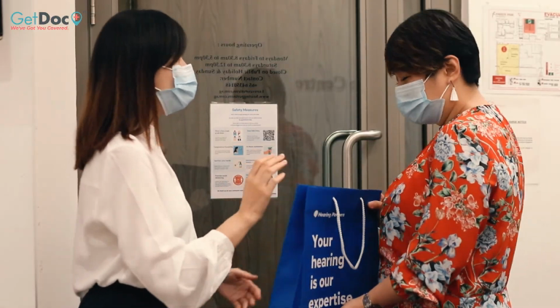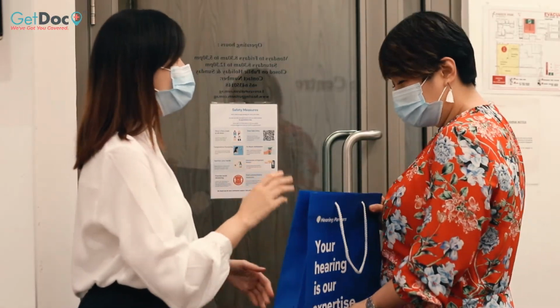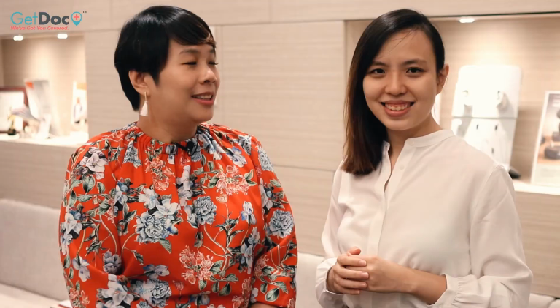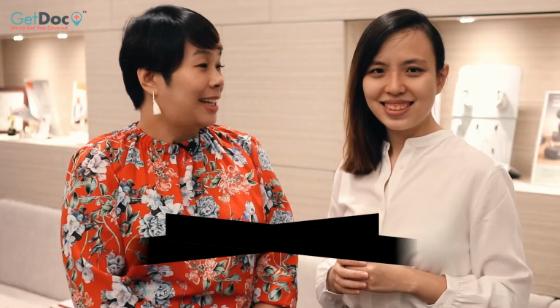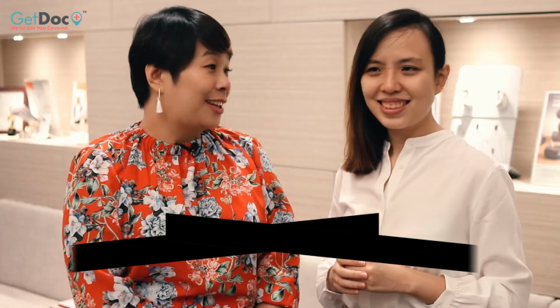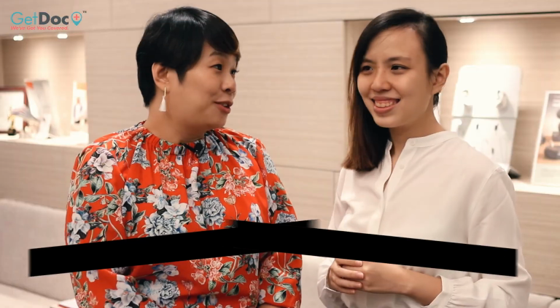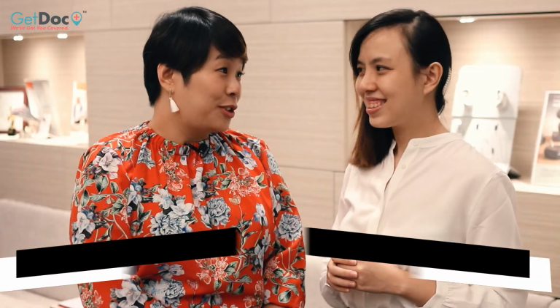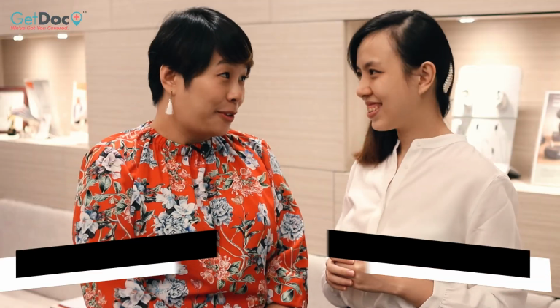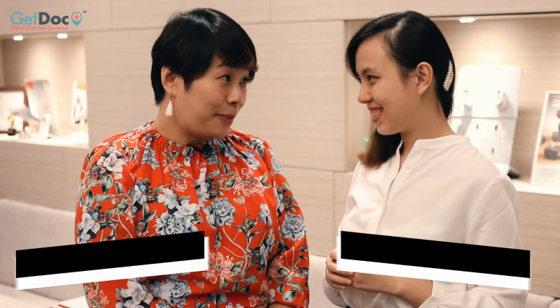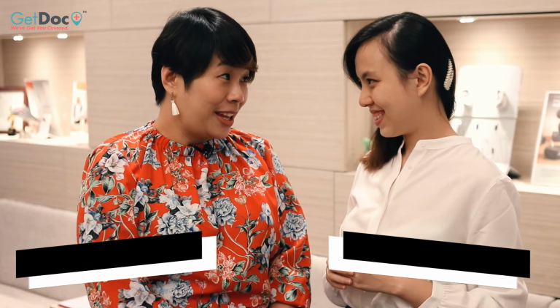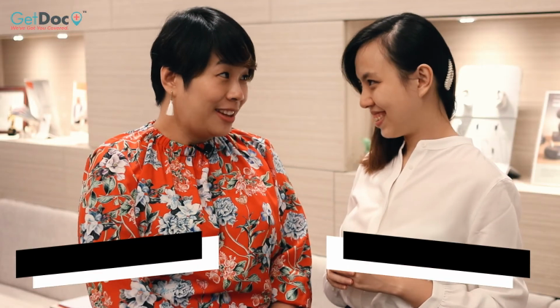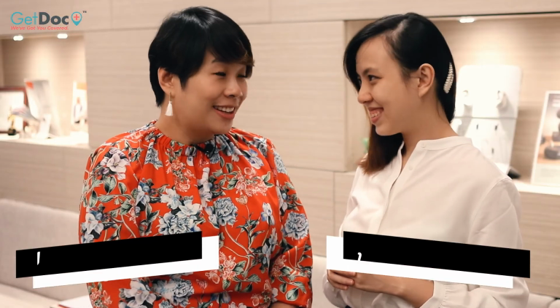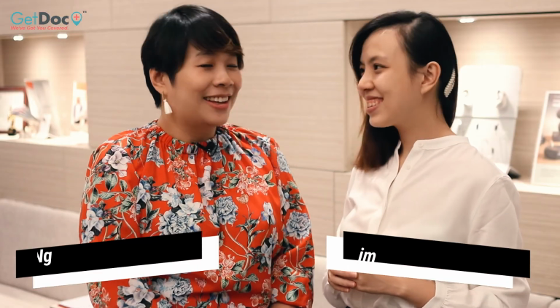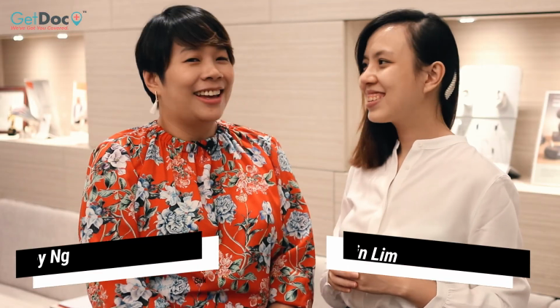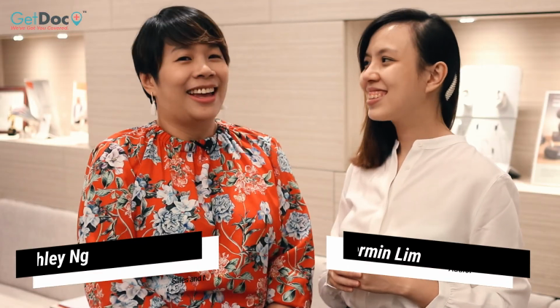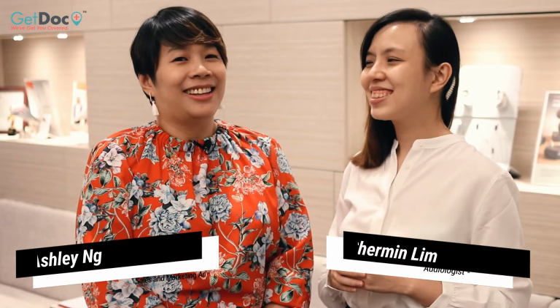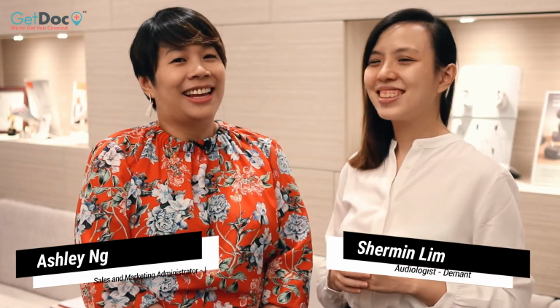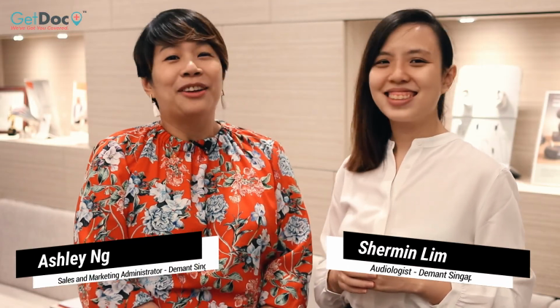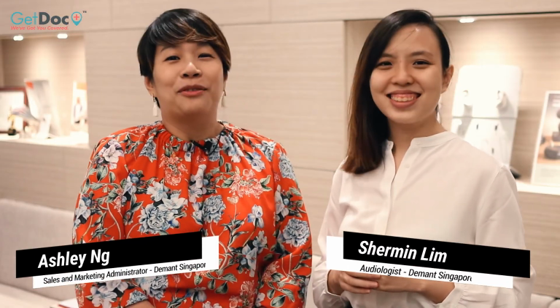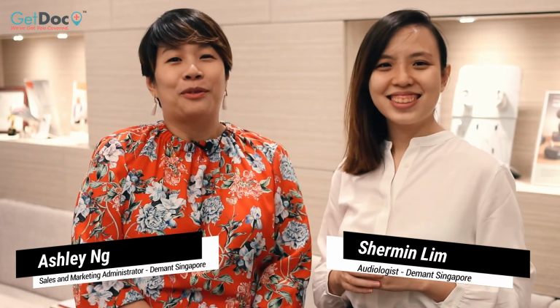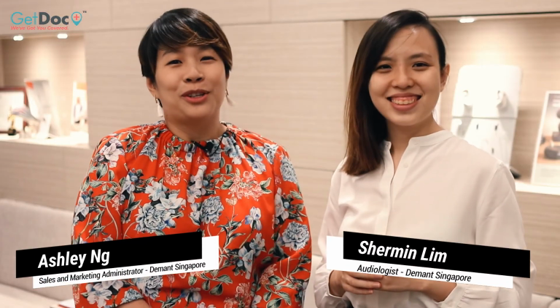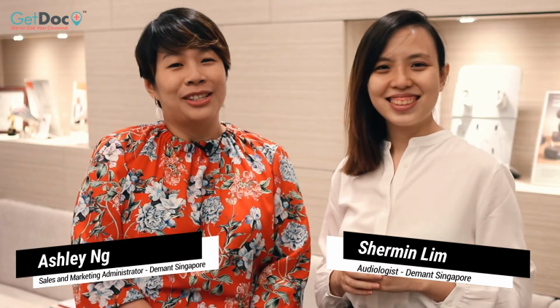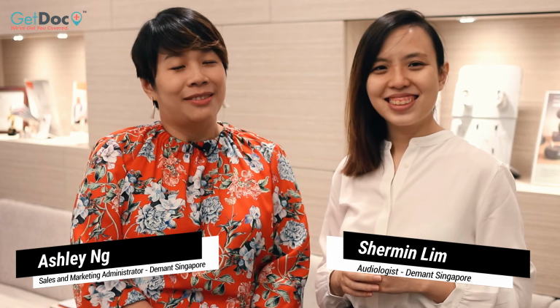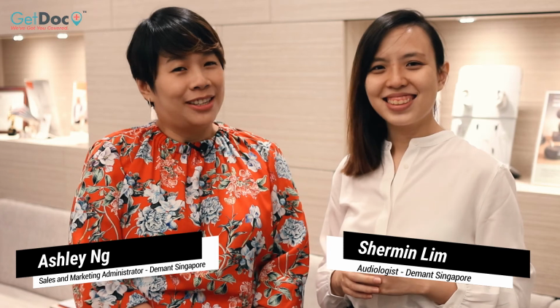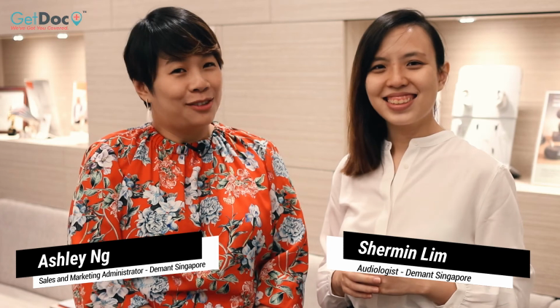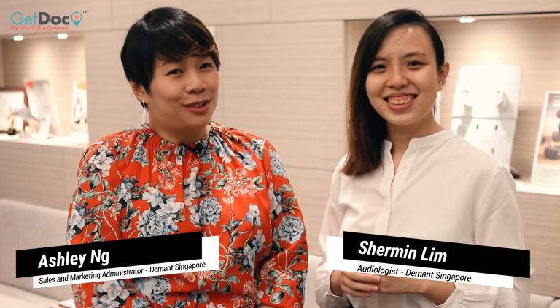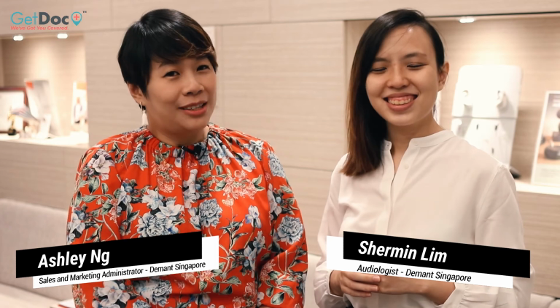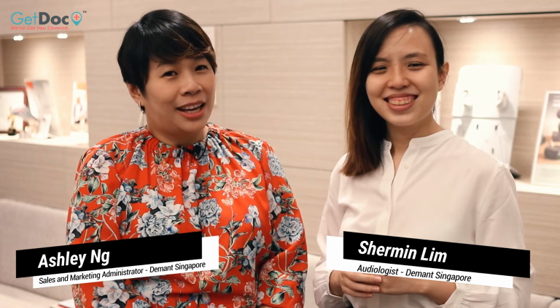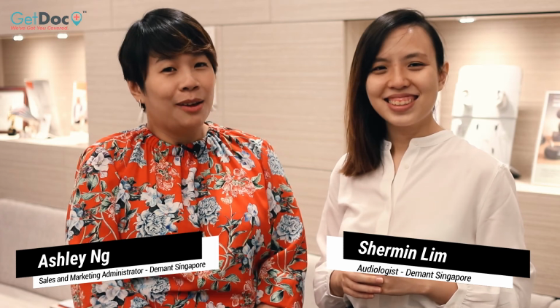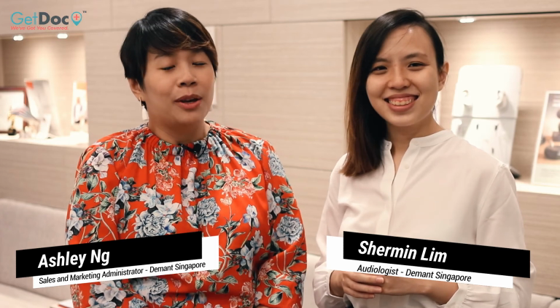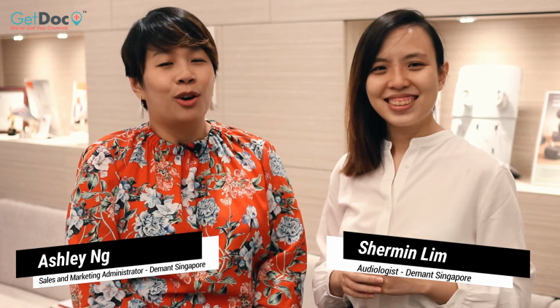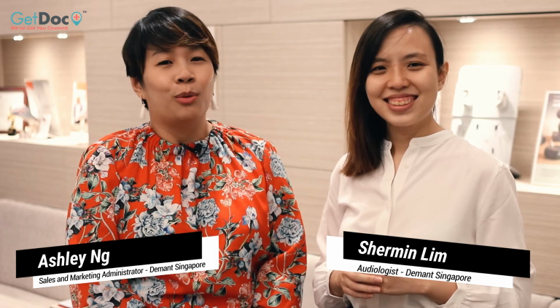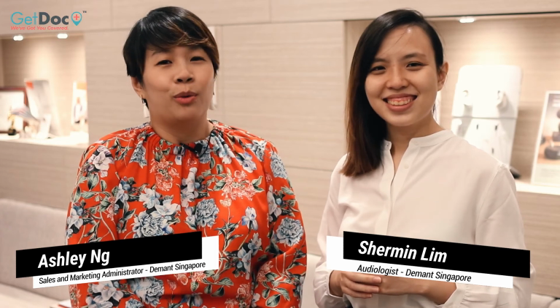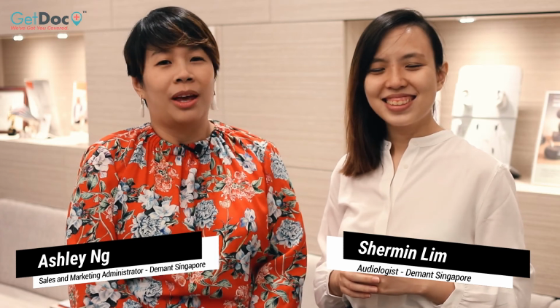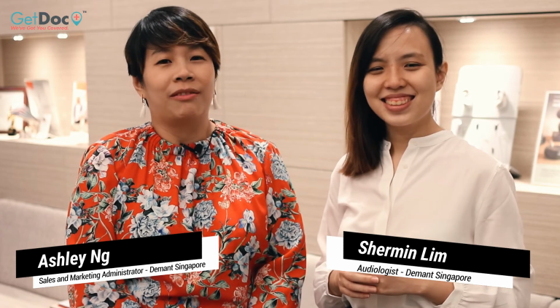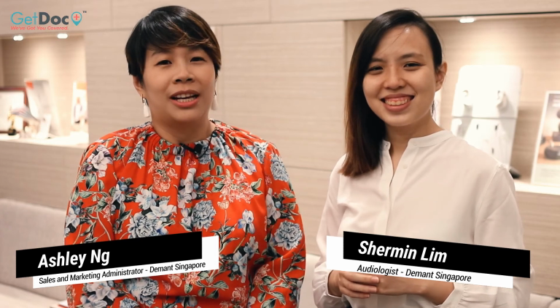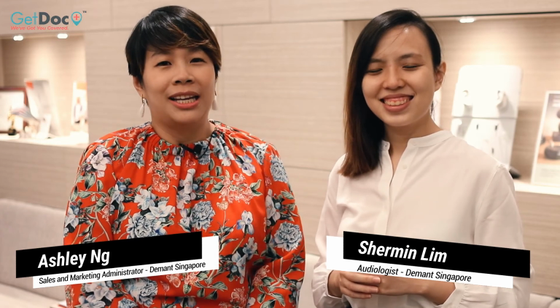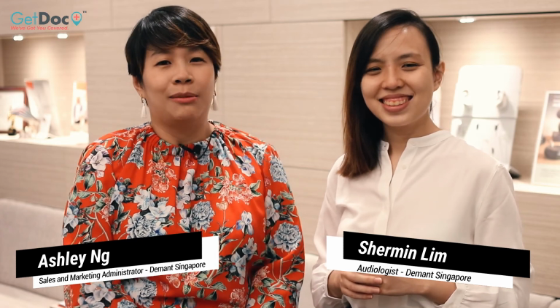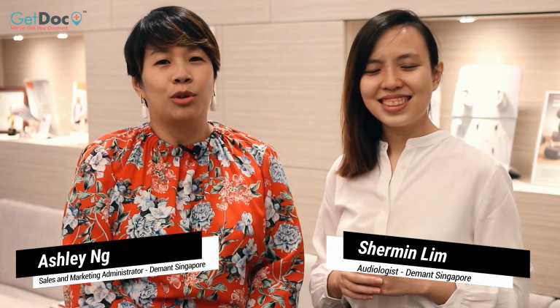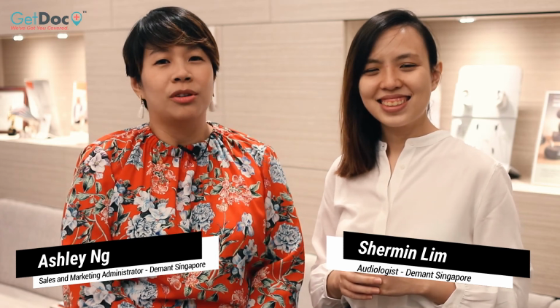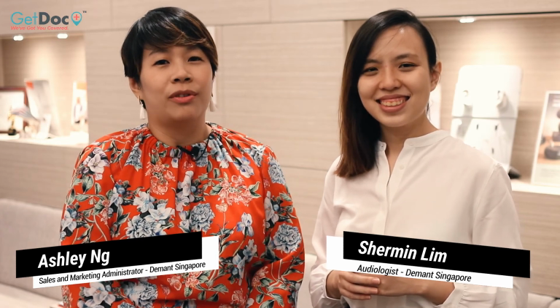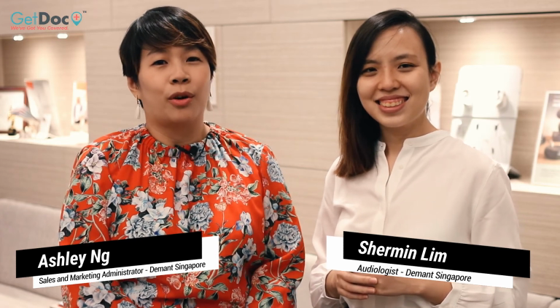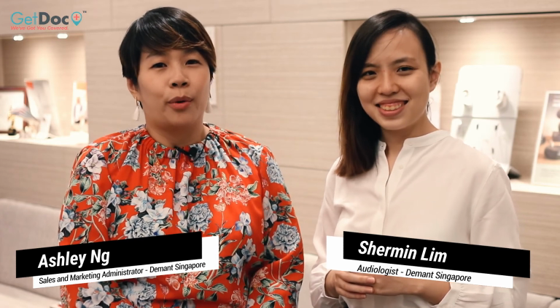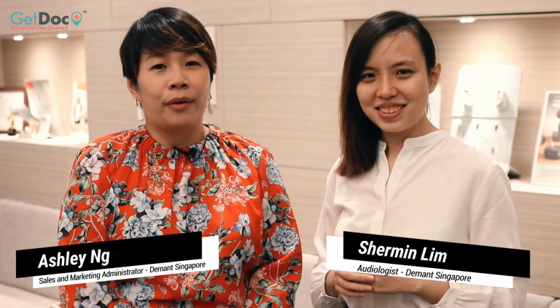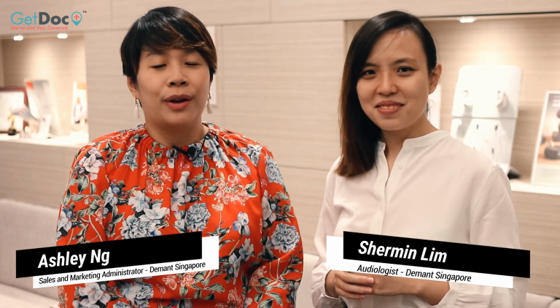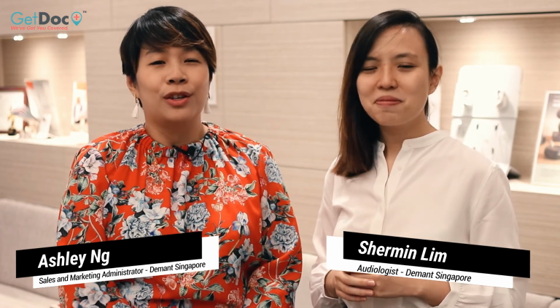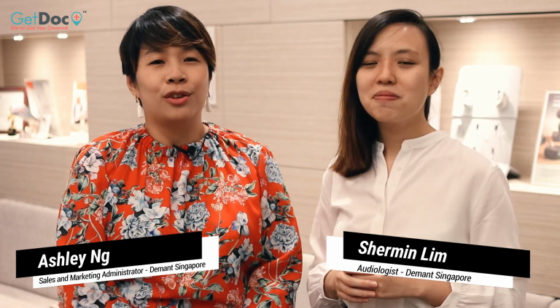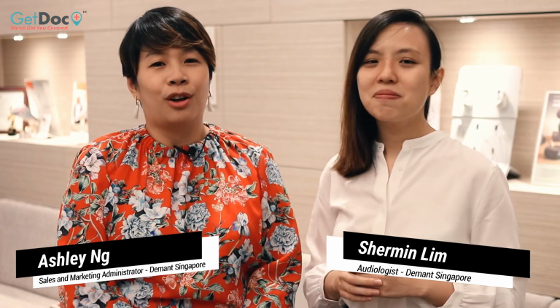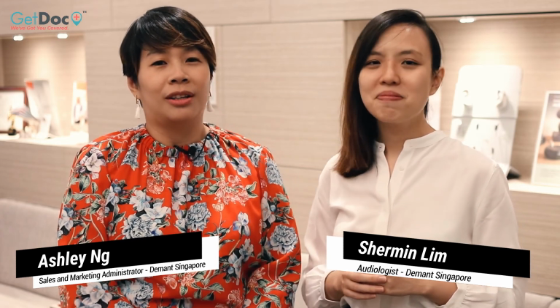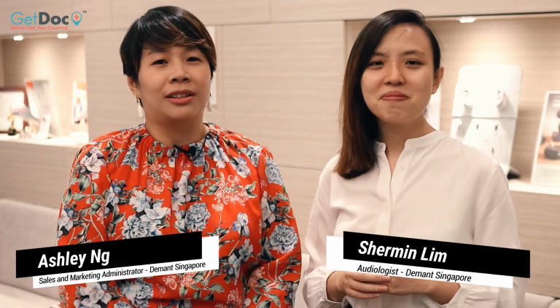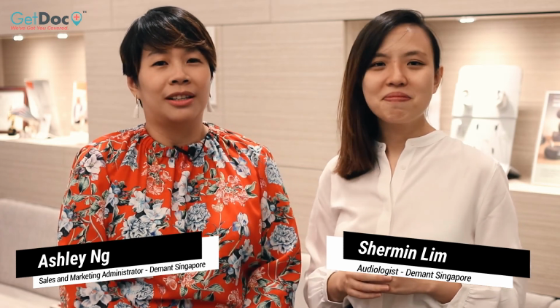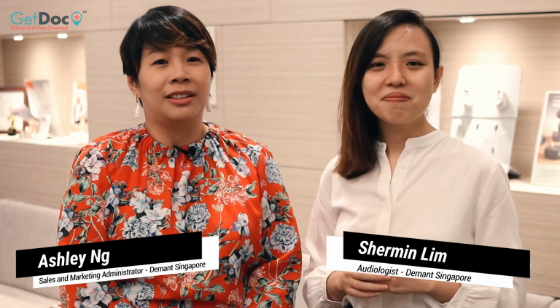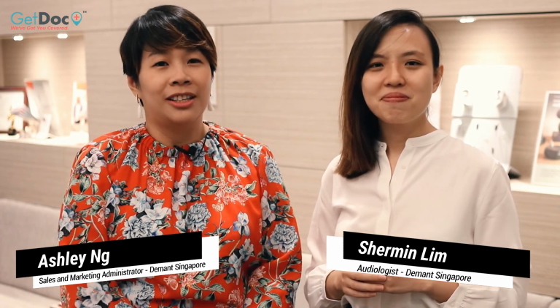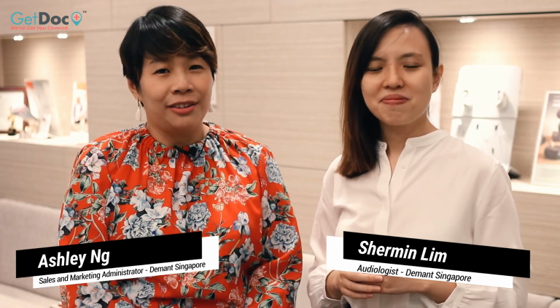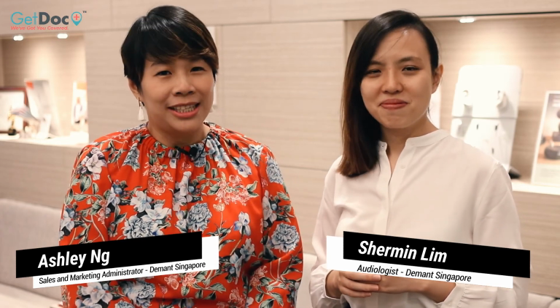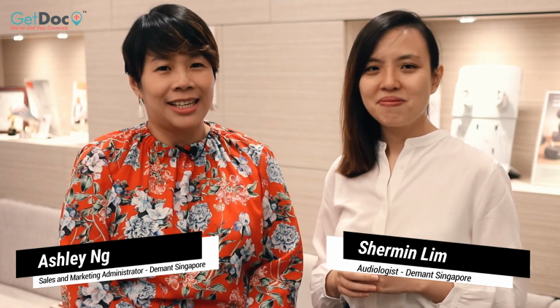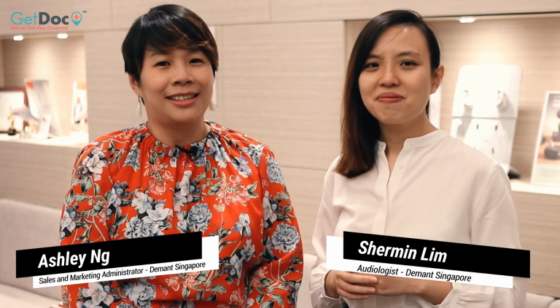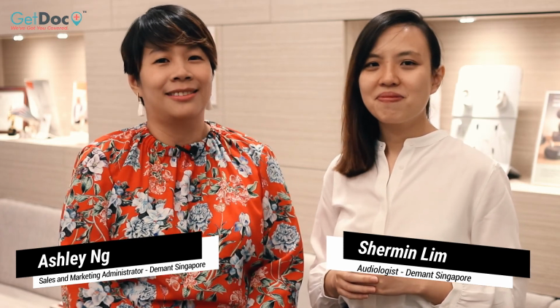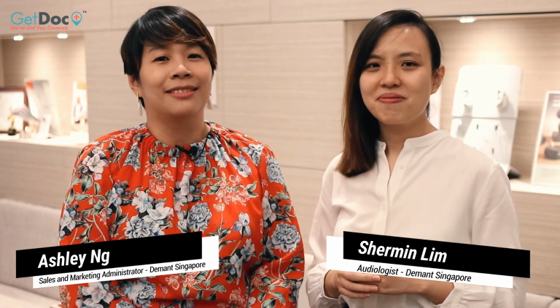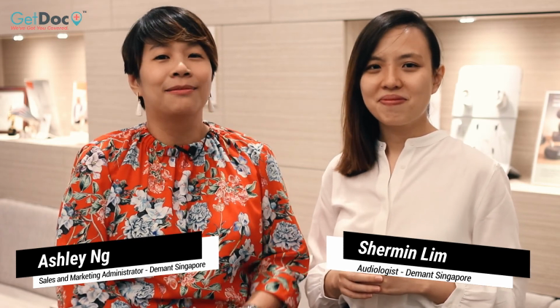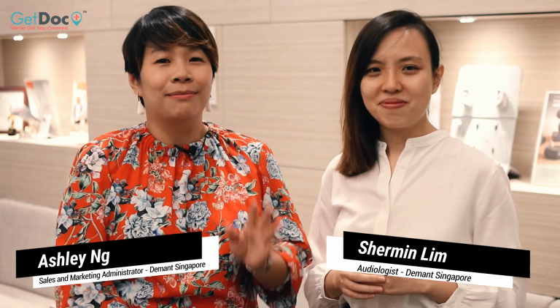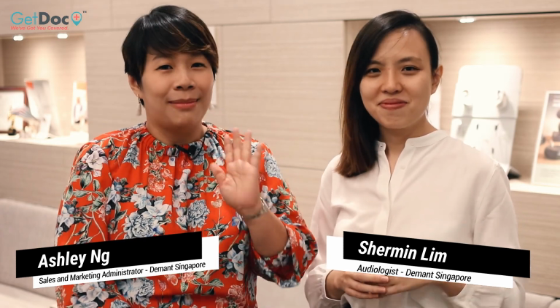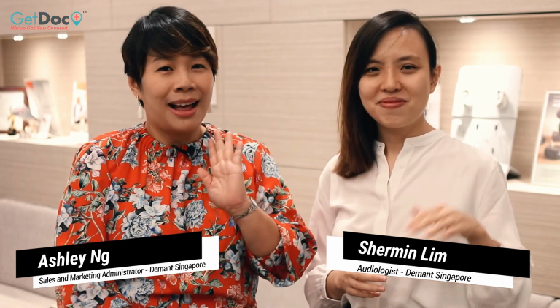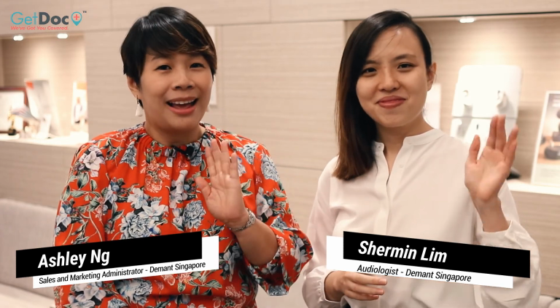Thank you, Shermin. And thank you for watching the video today. We hope we have cleared most of your queries on hearing tests. Bye!